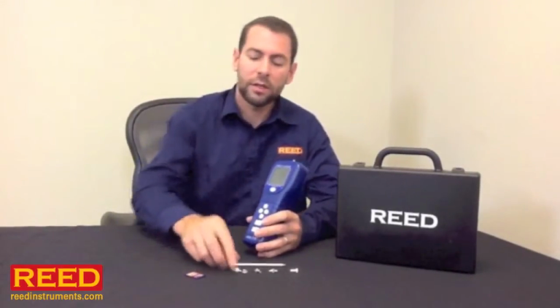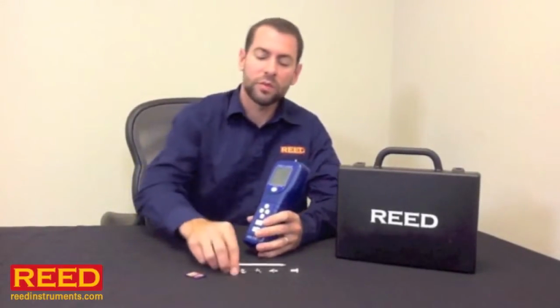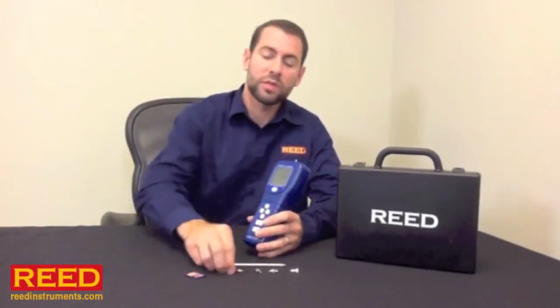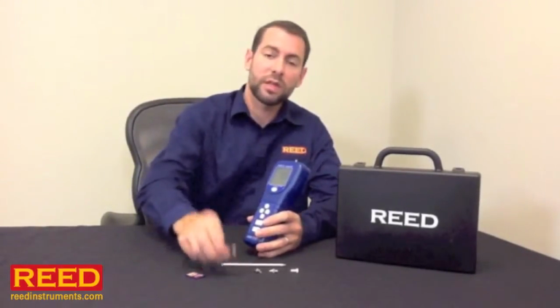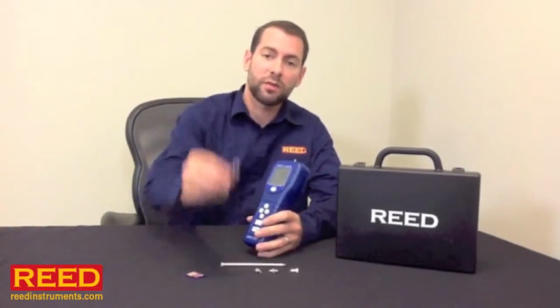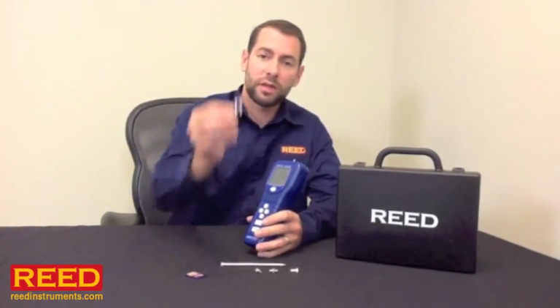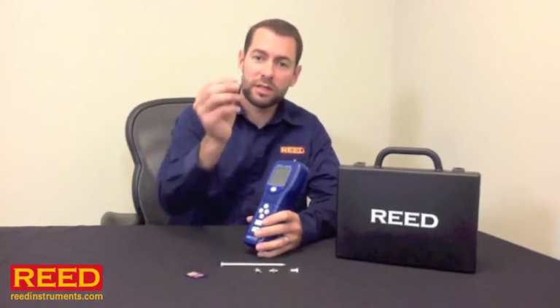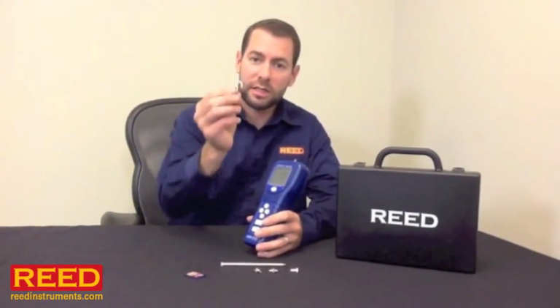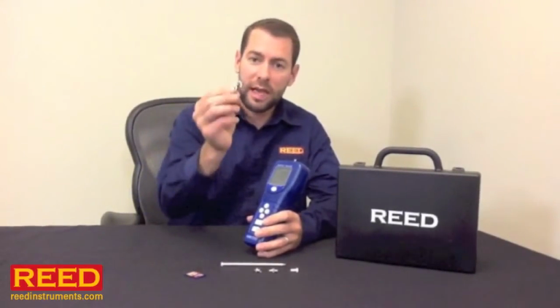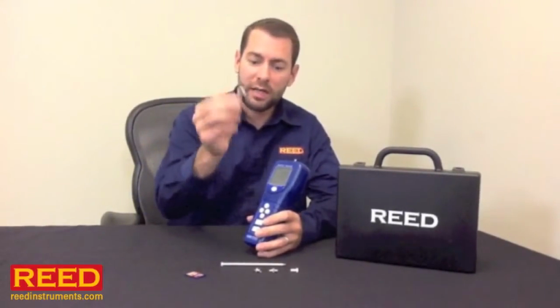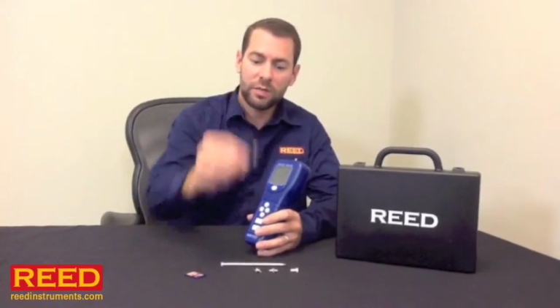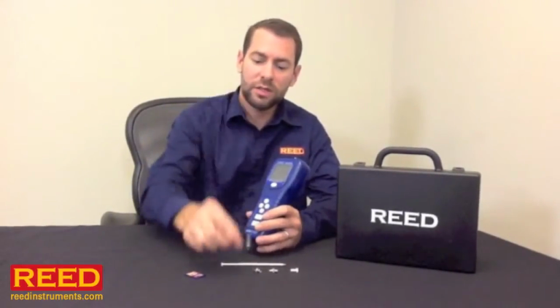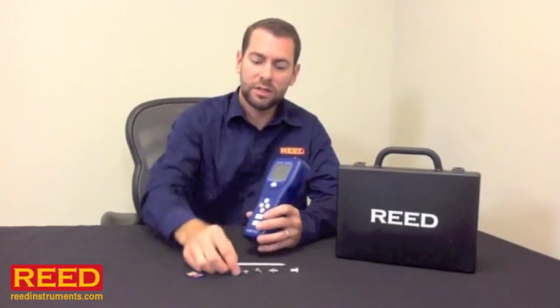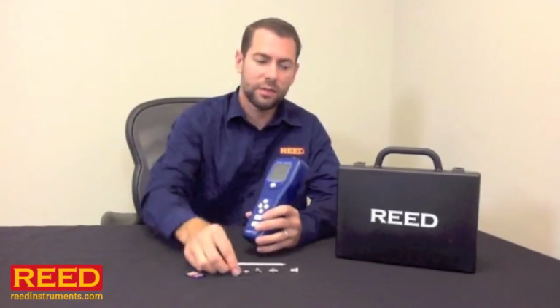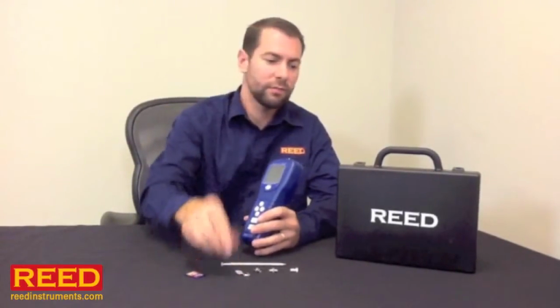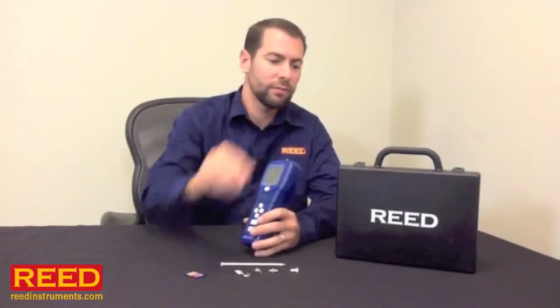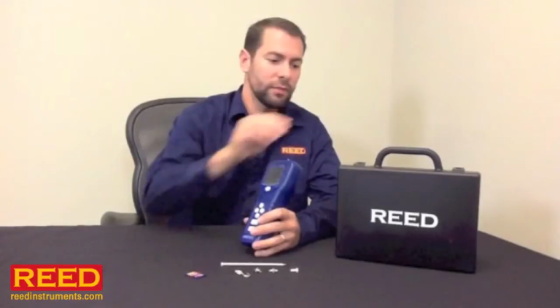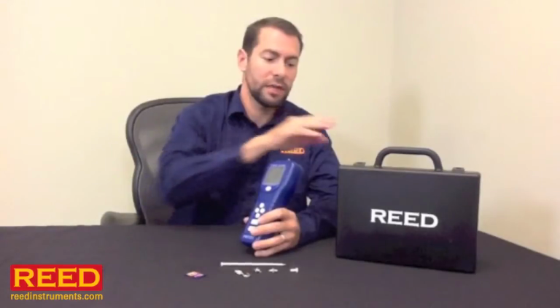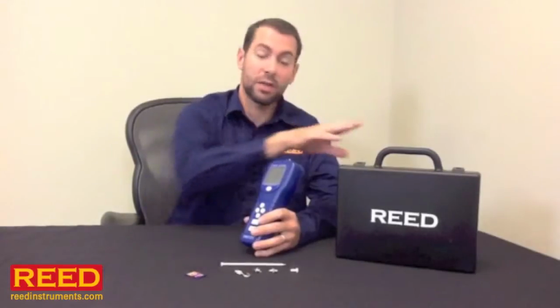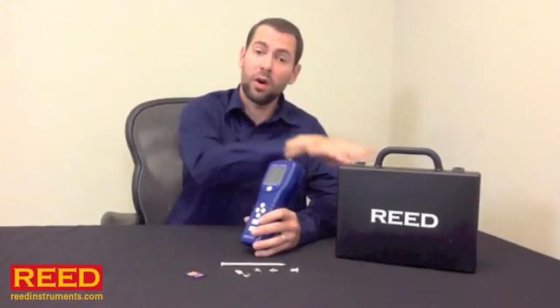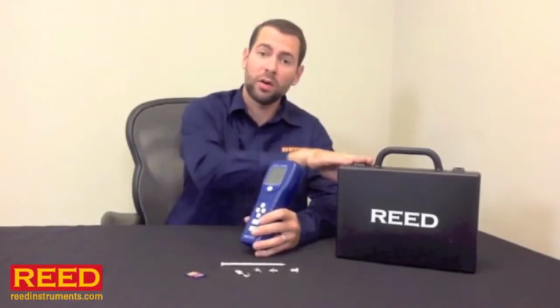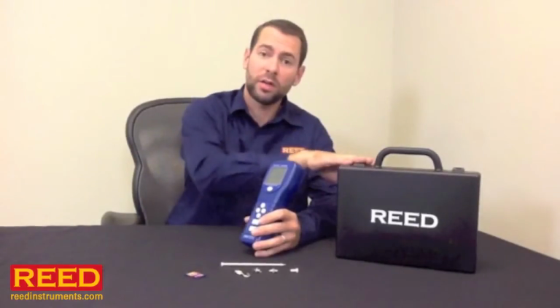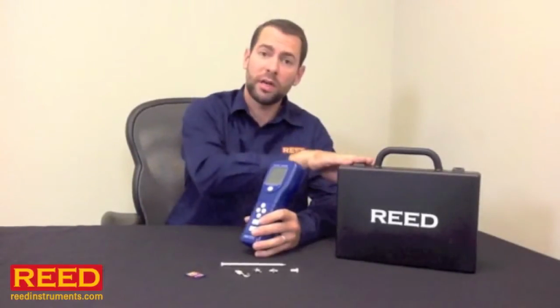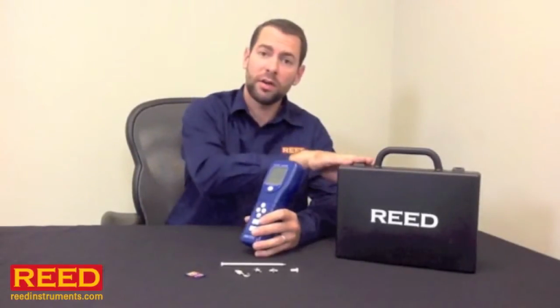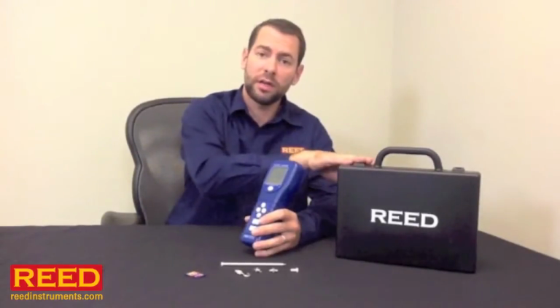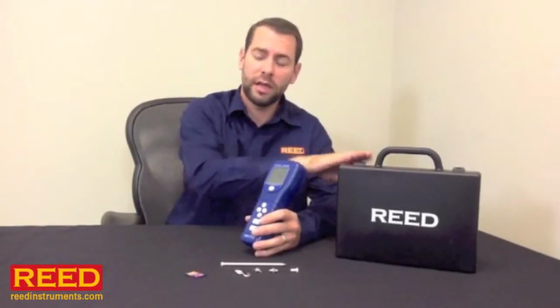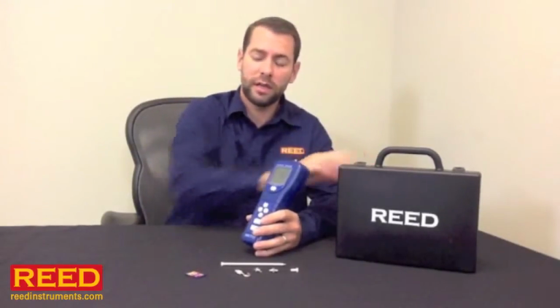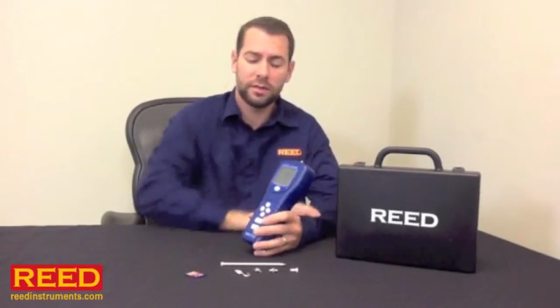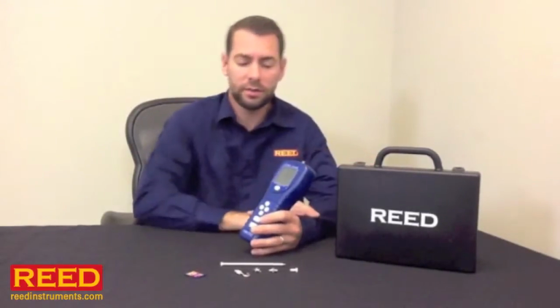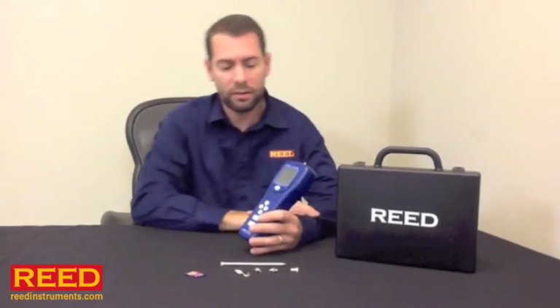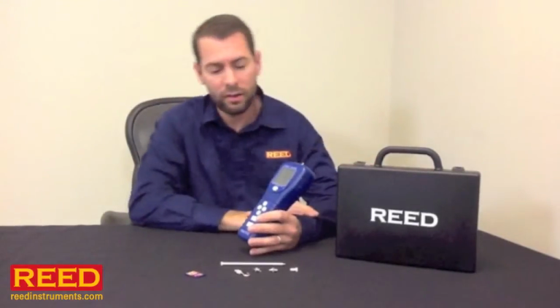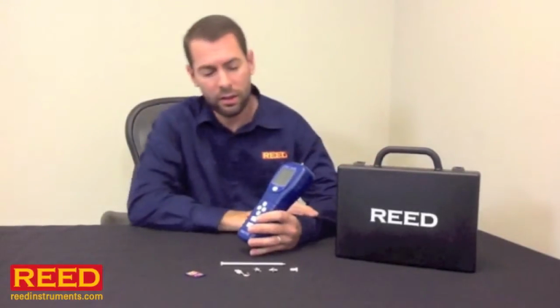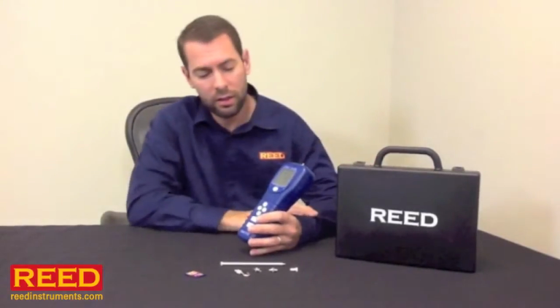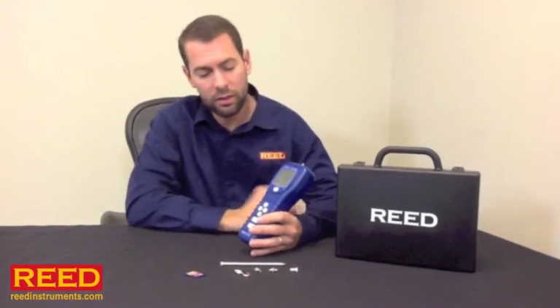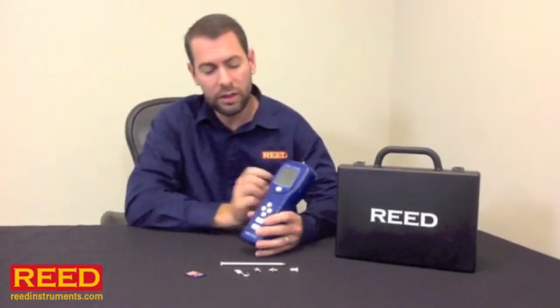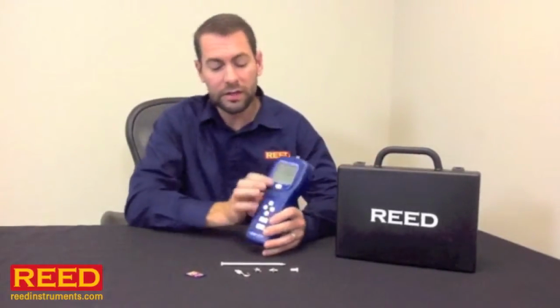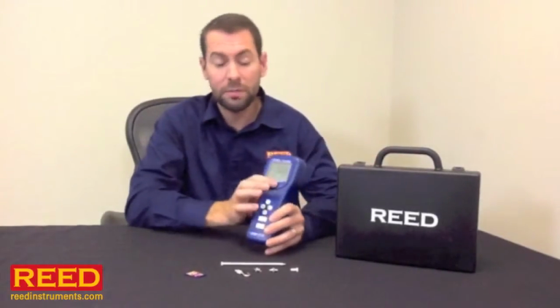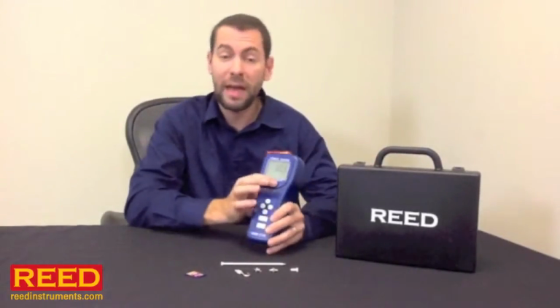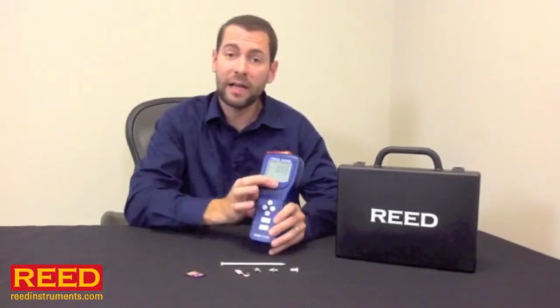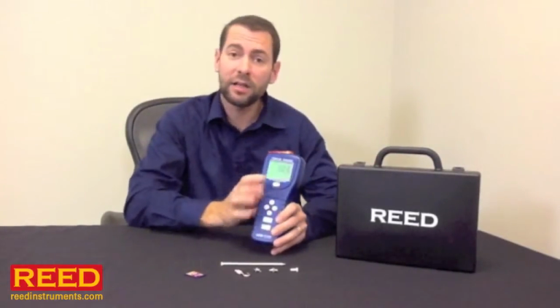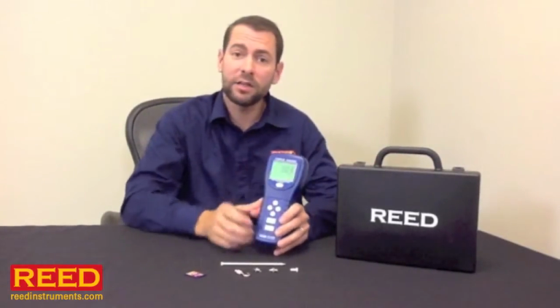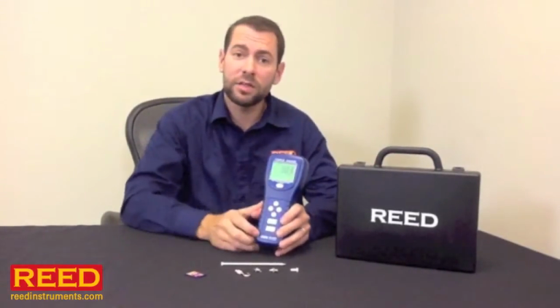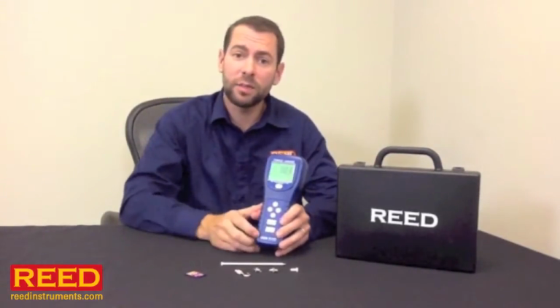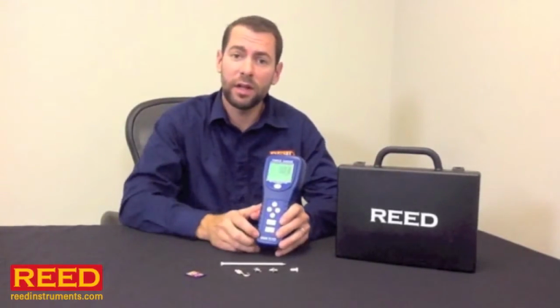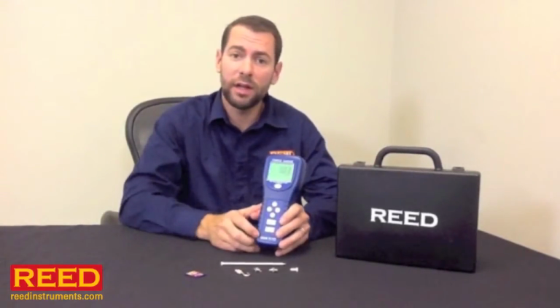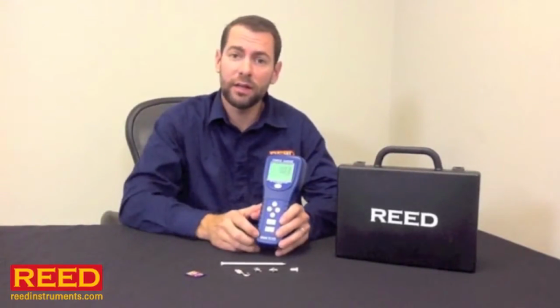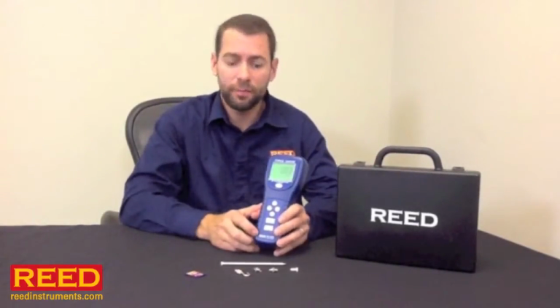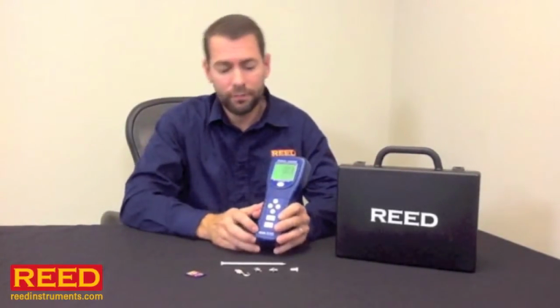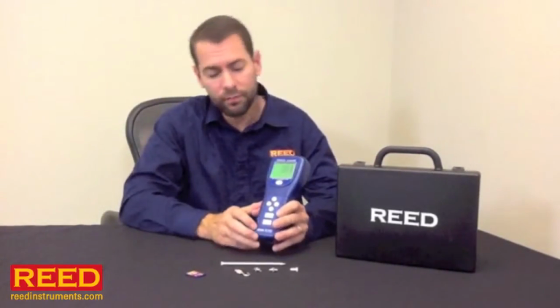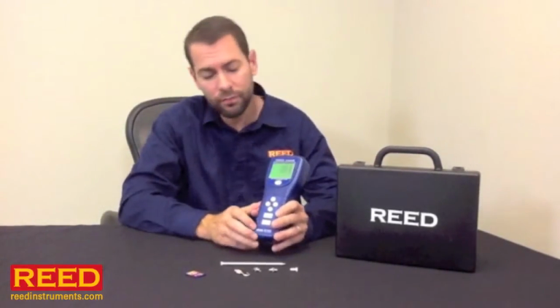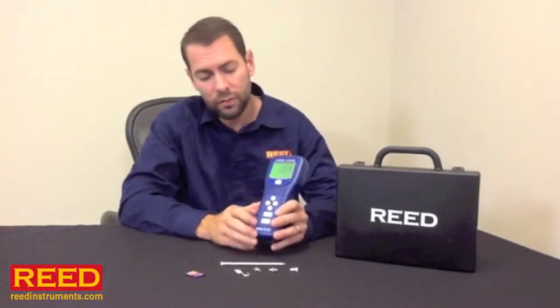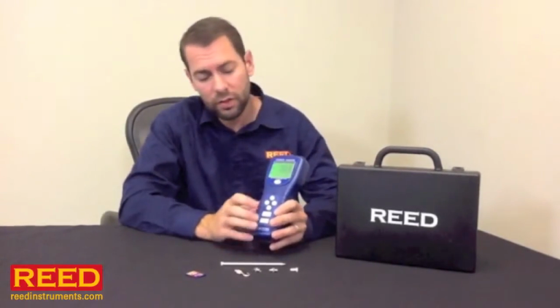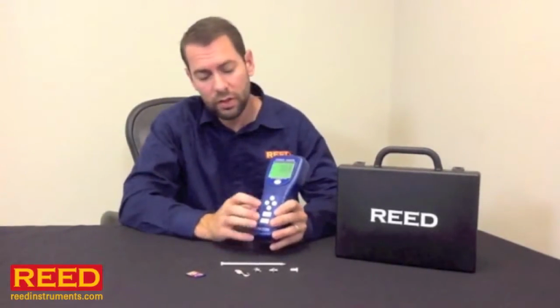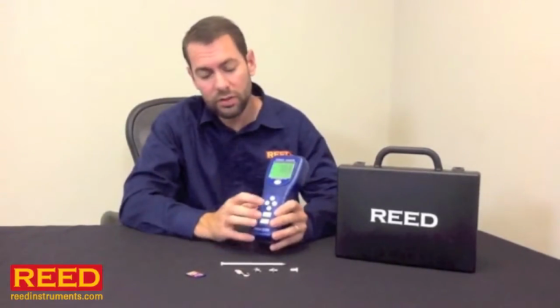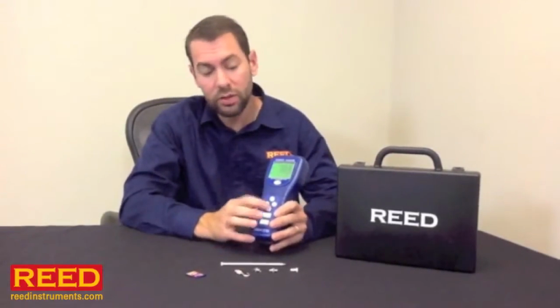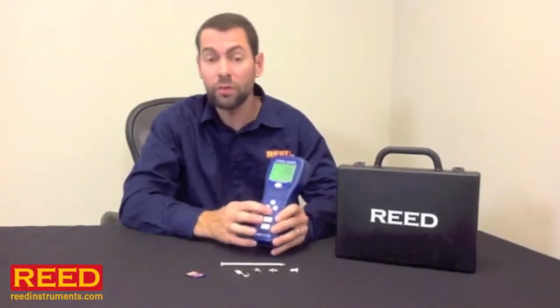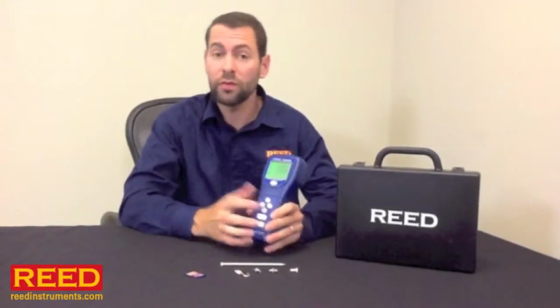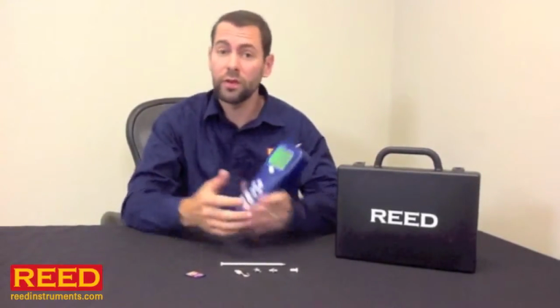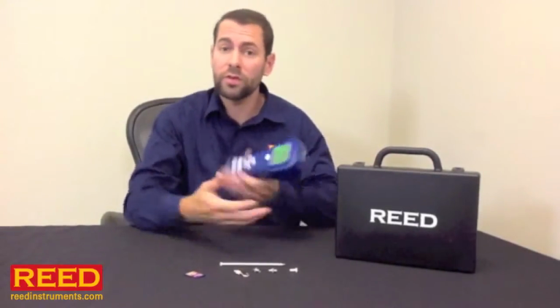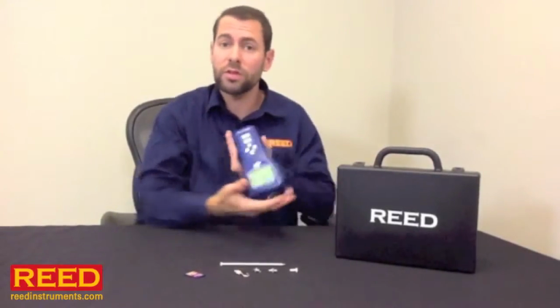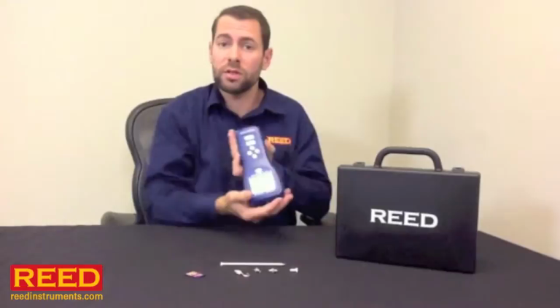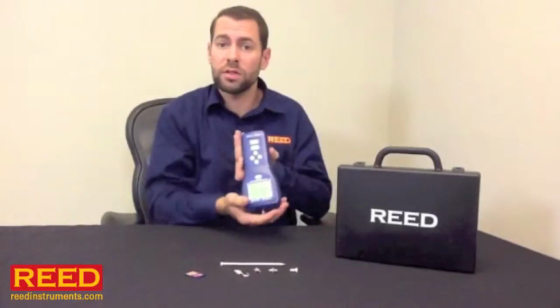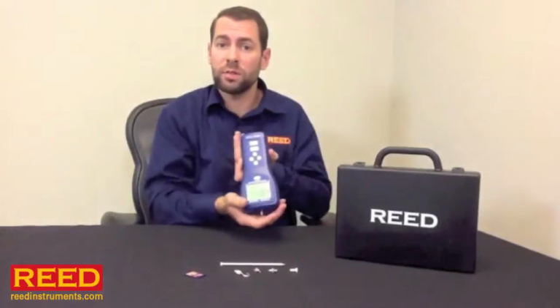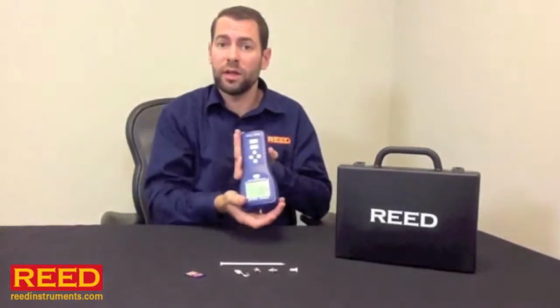It comes with several nice attachments, it has a hard carrying case, the unit has a backlit display, and you can also reverse the display.